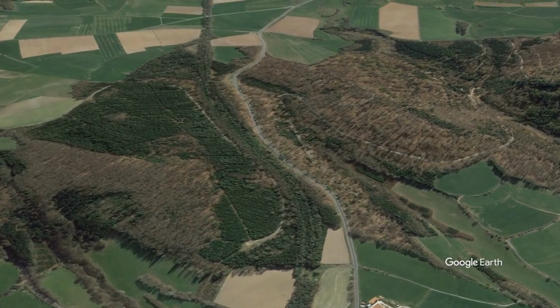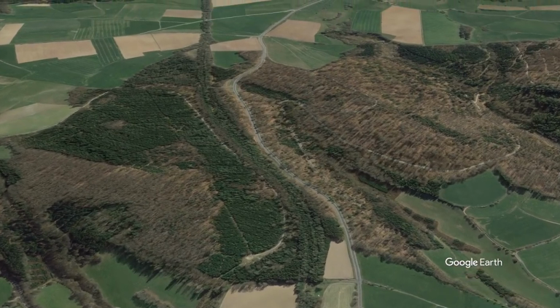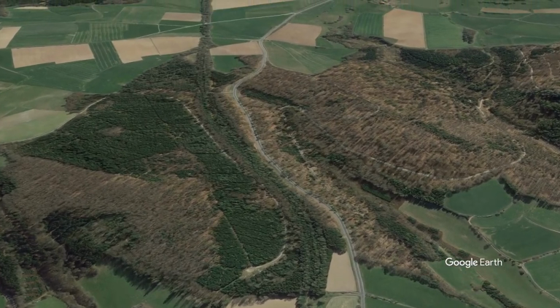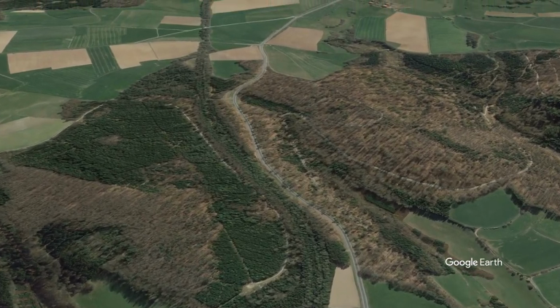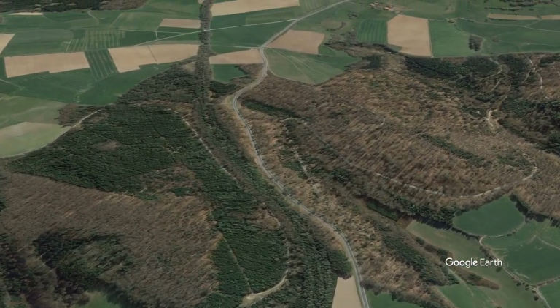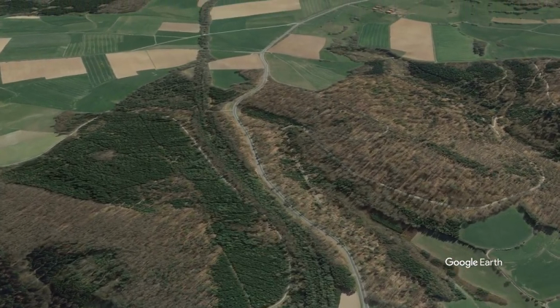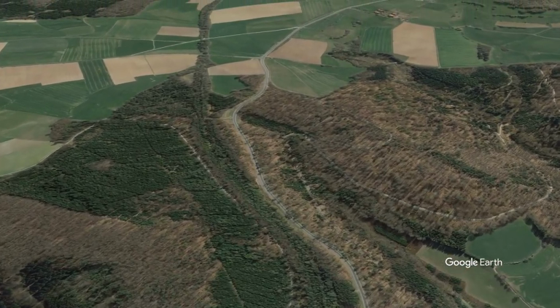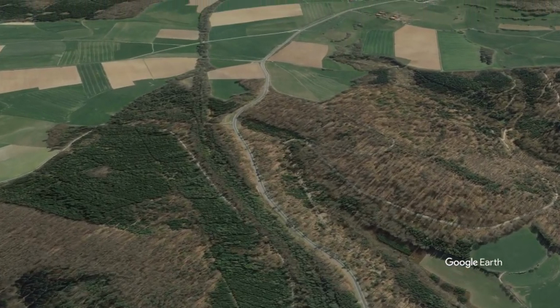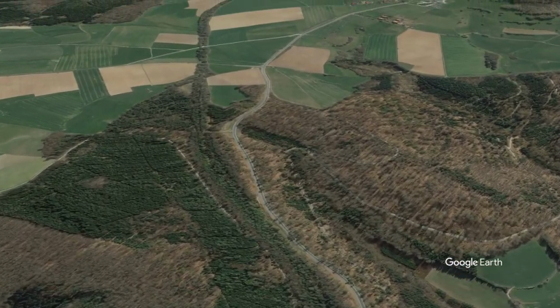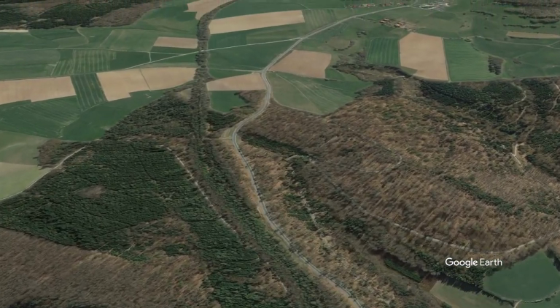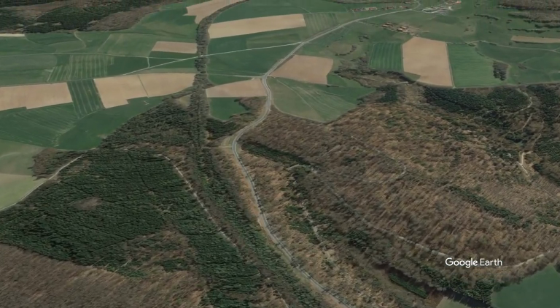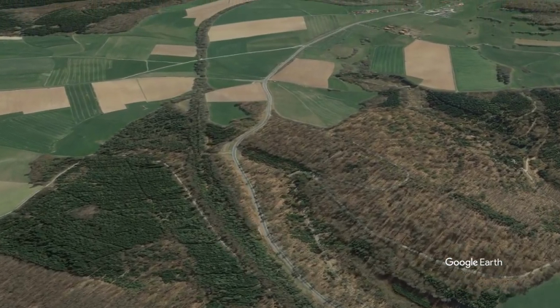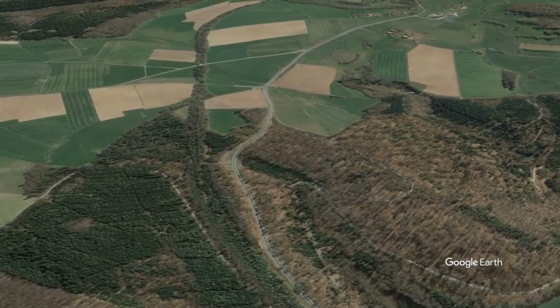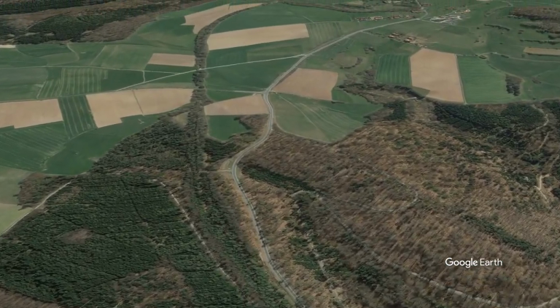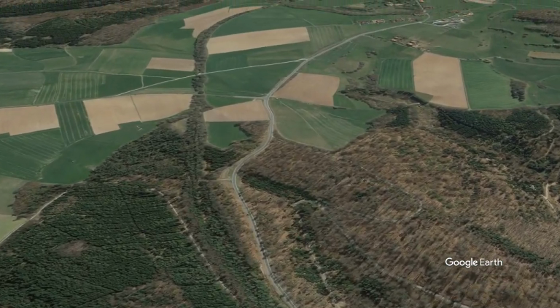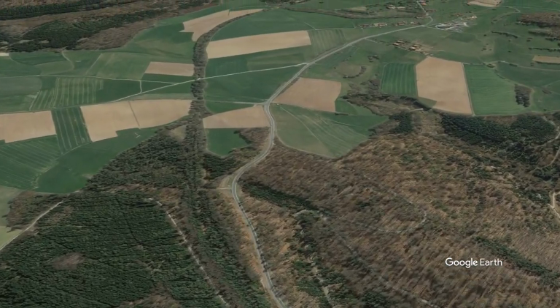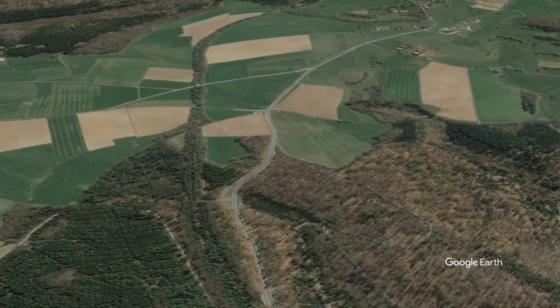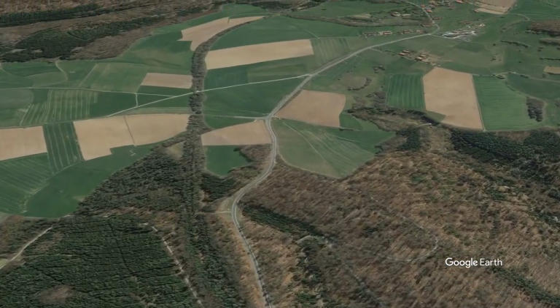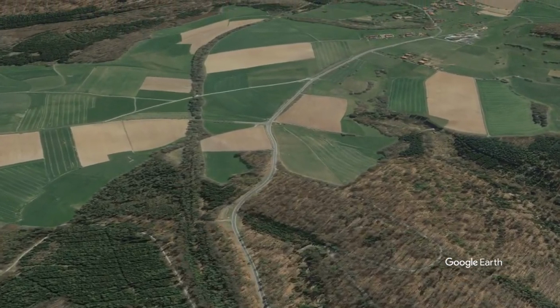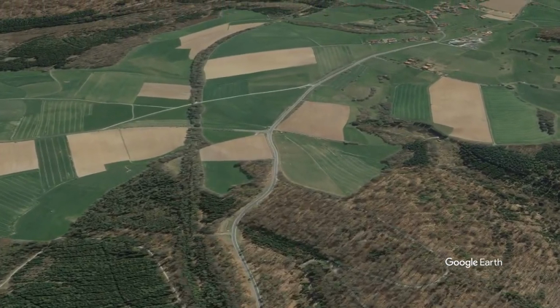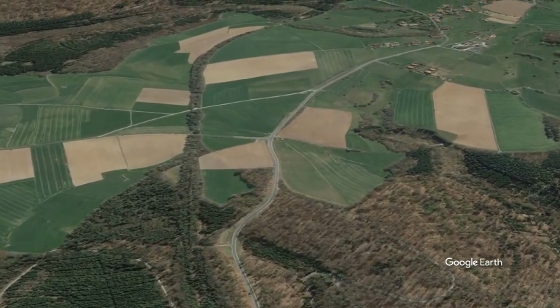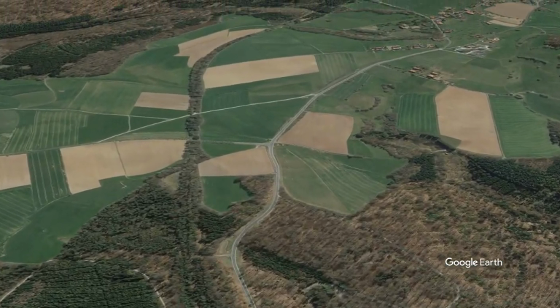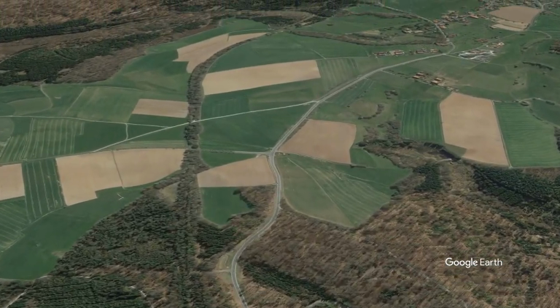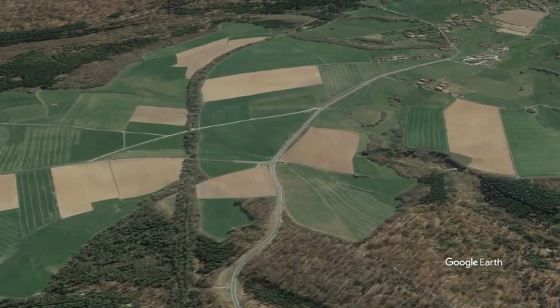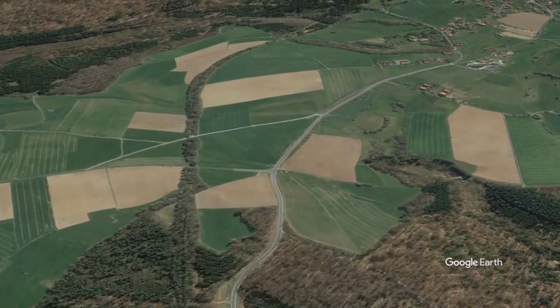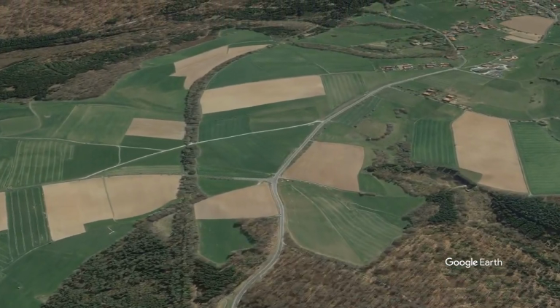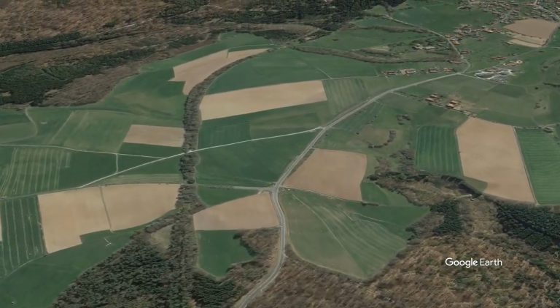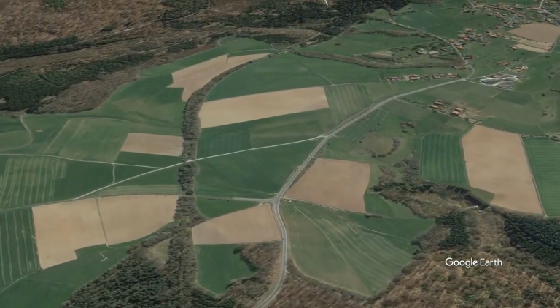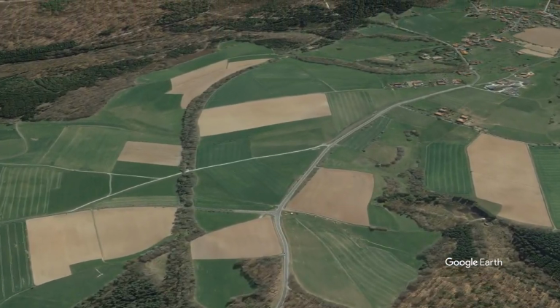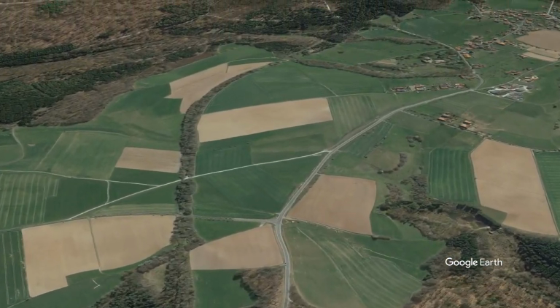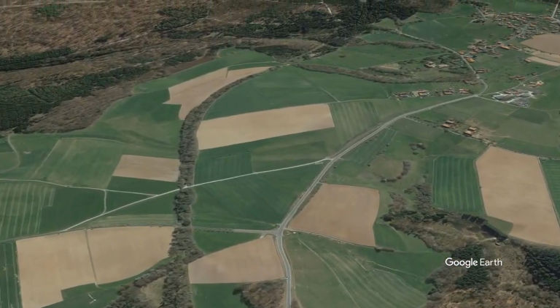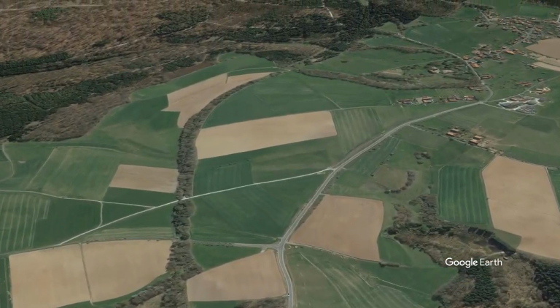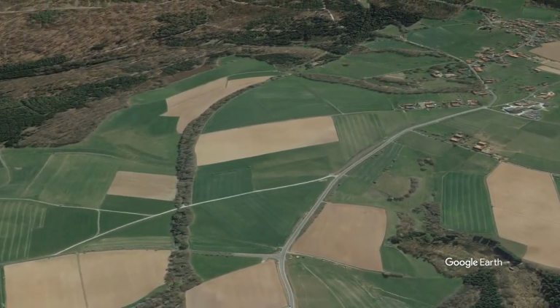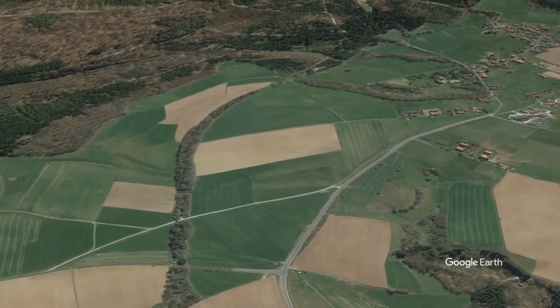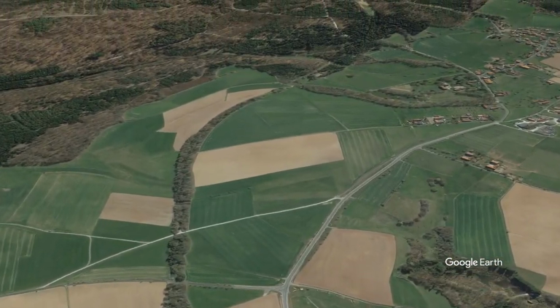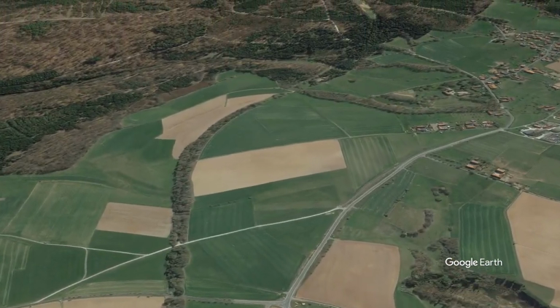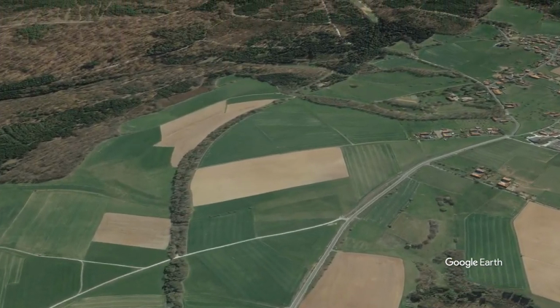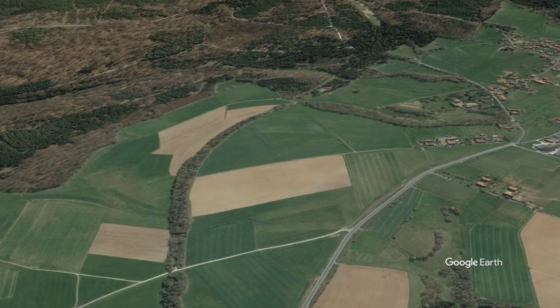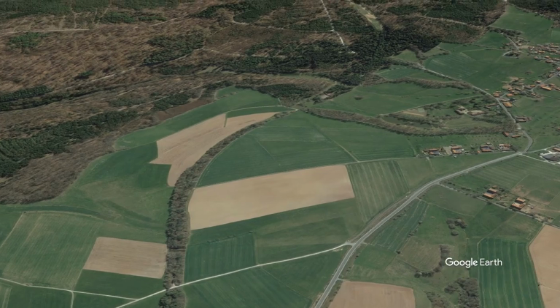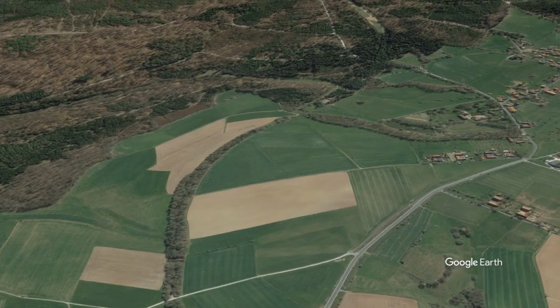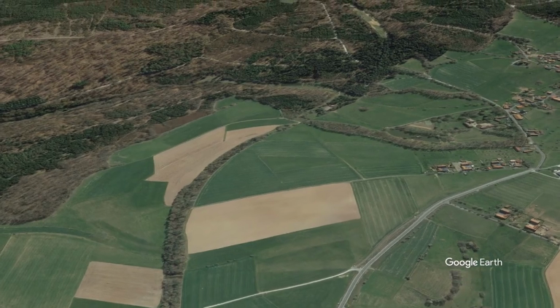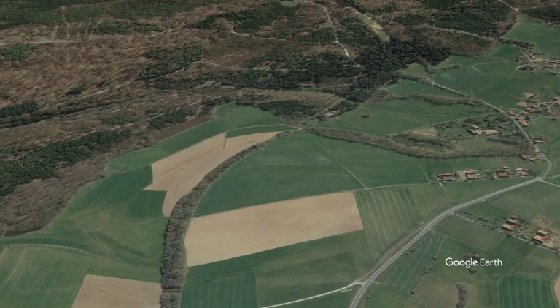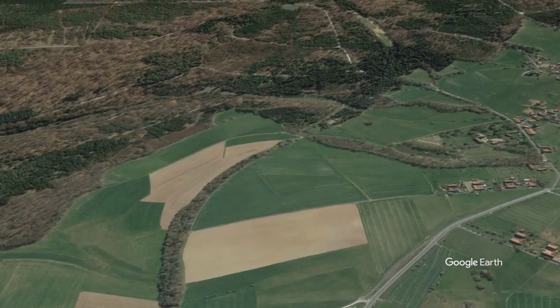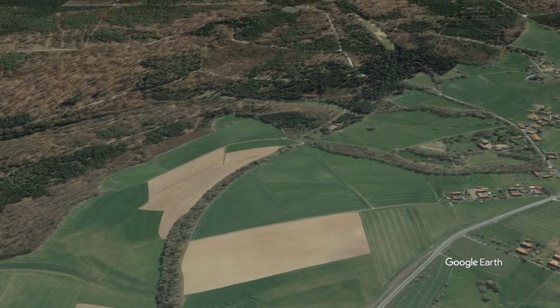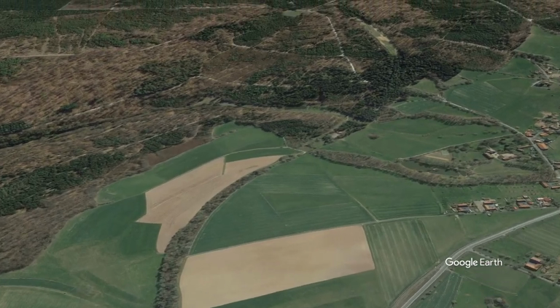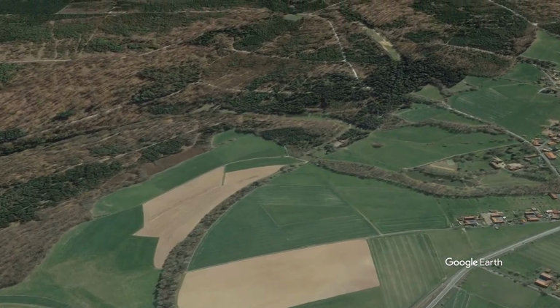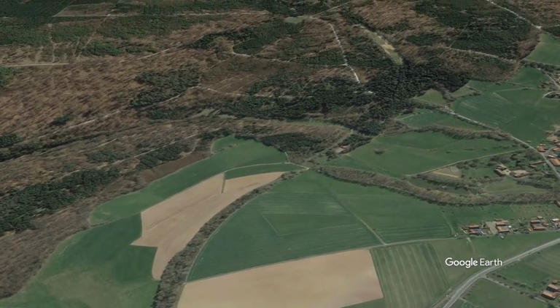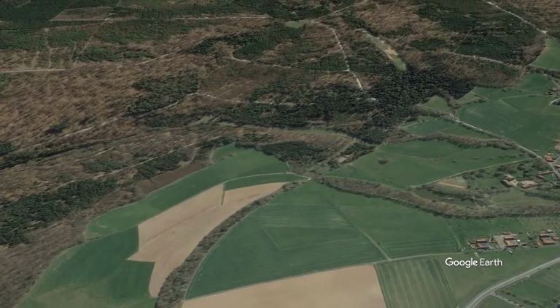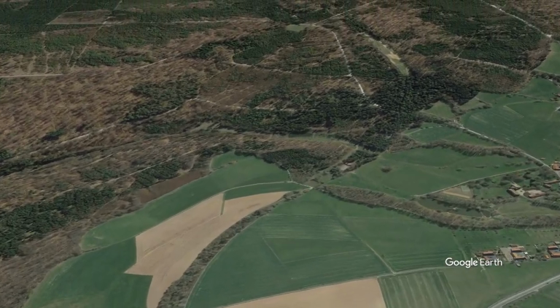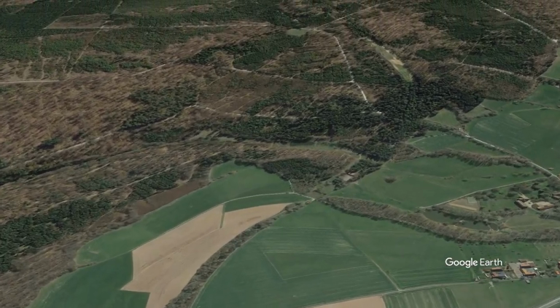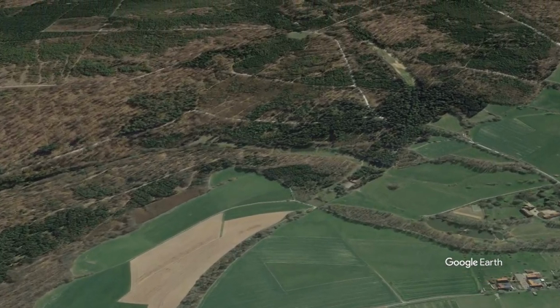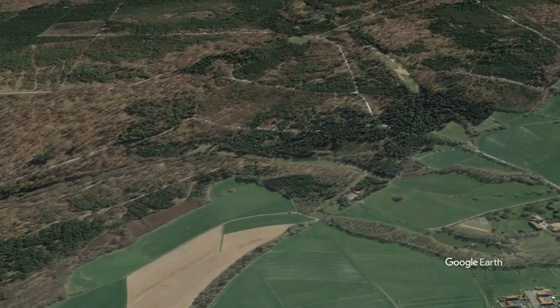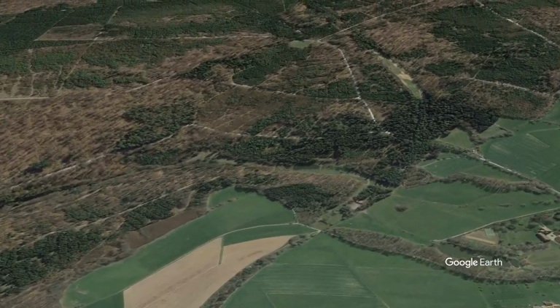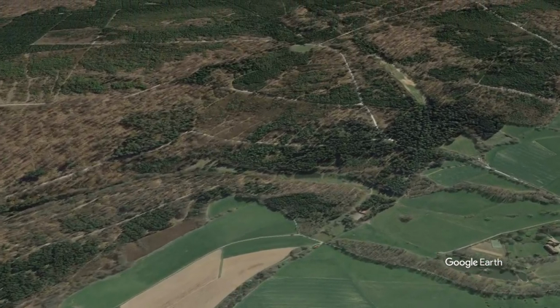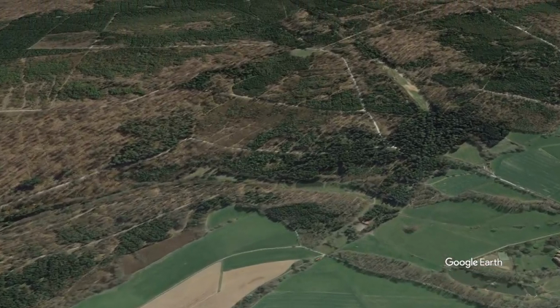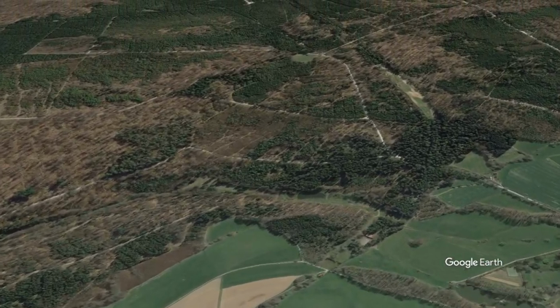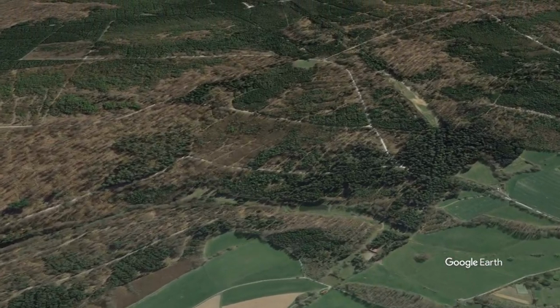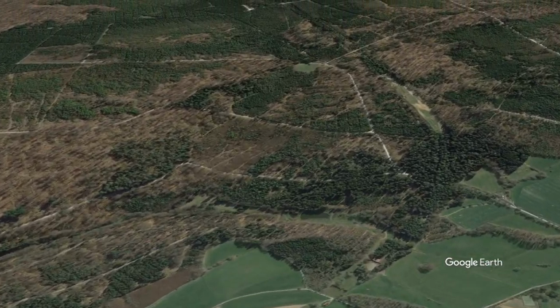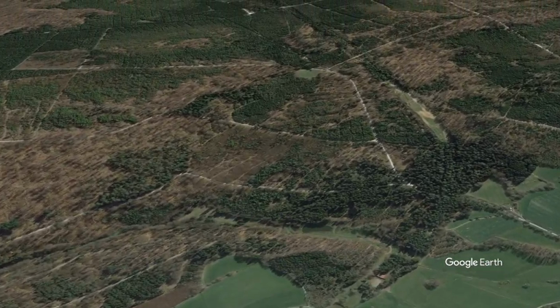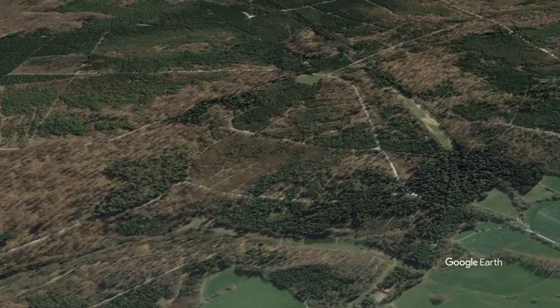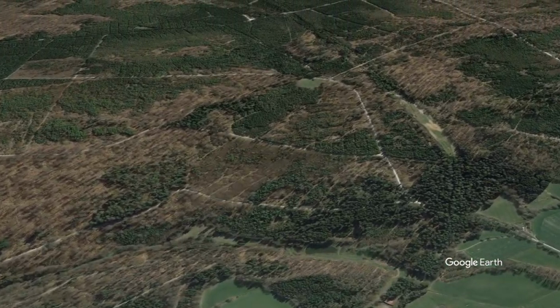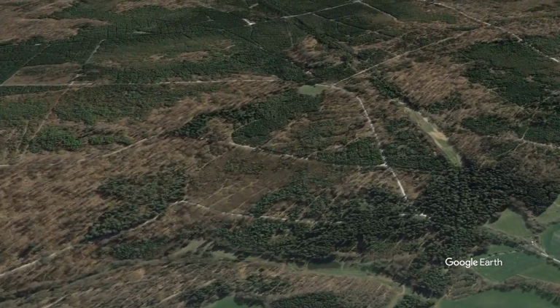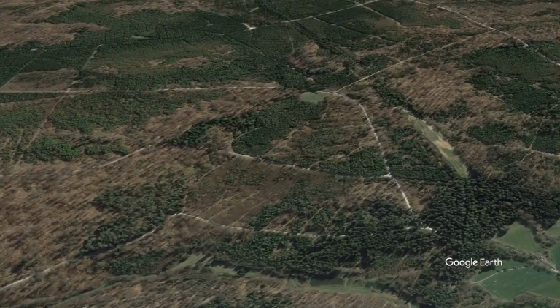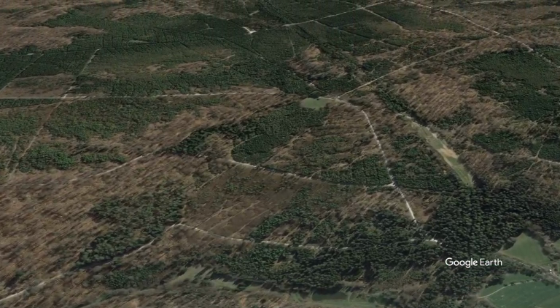Do you want to see a sort of second part with parts of the unfinished autobahns left in the landscape? Let me know in the comments. See you next time.